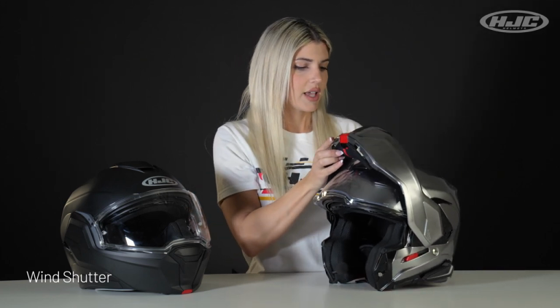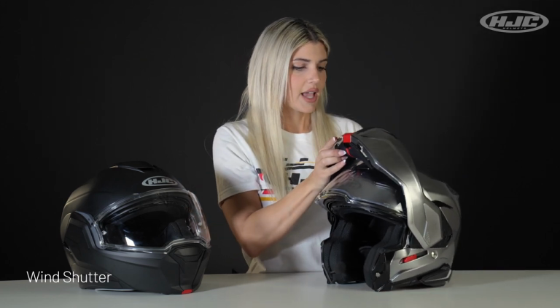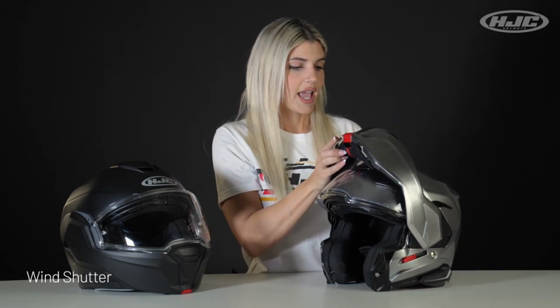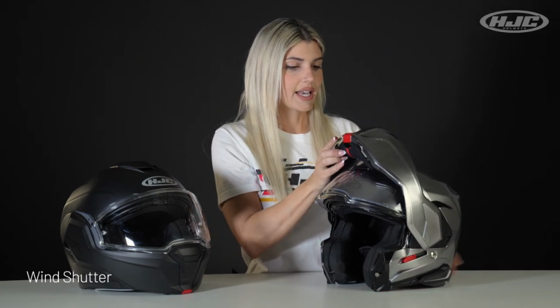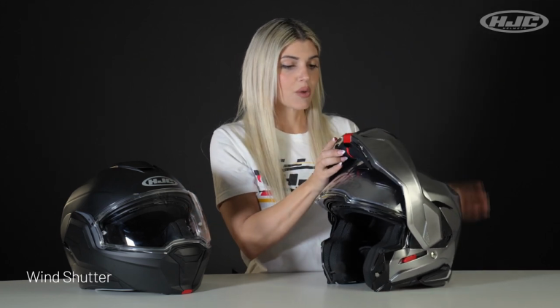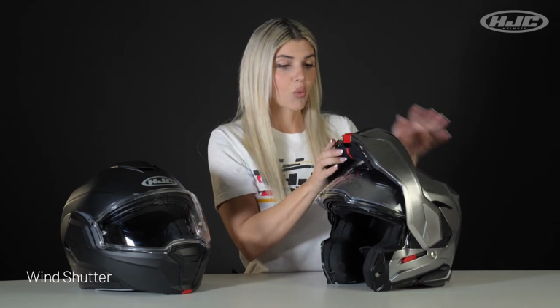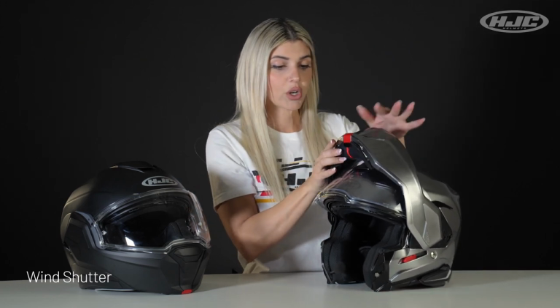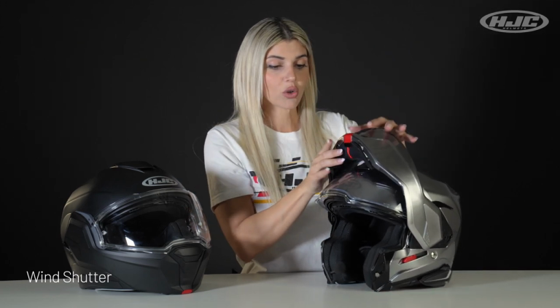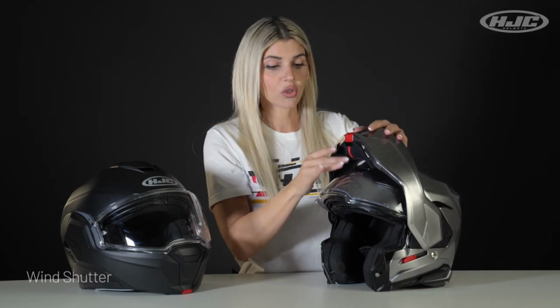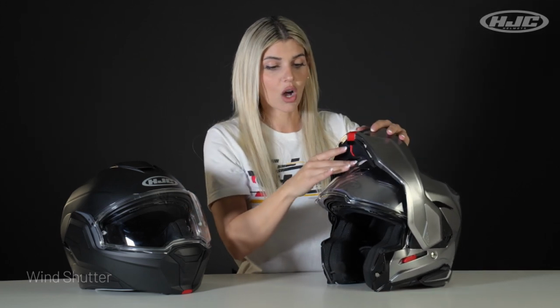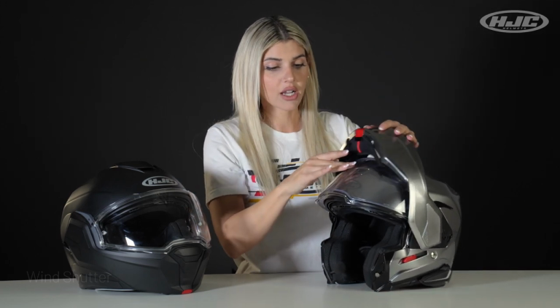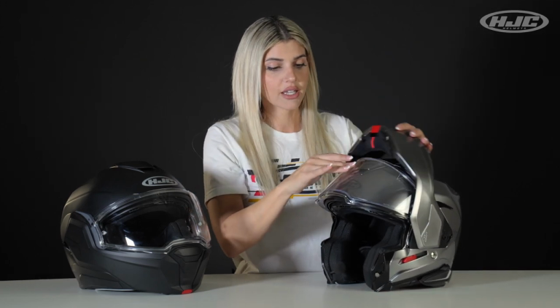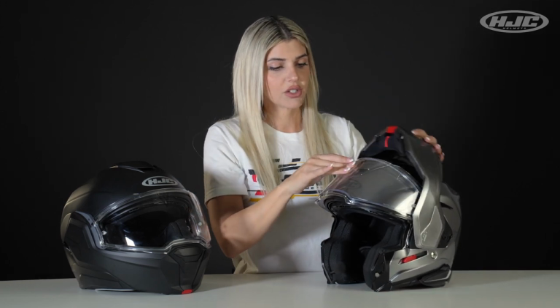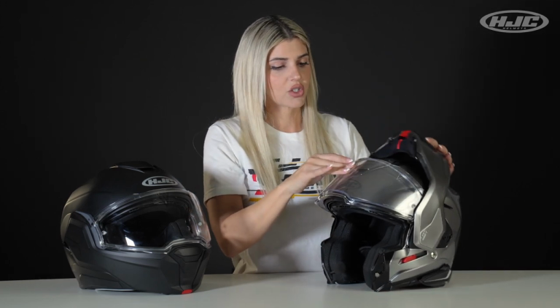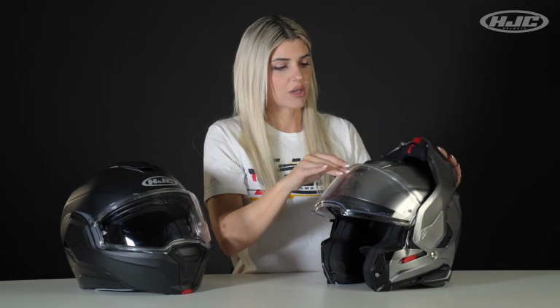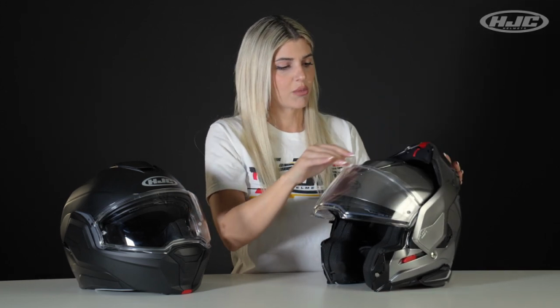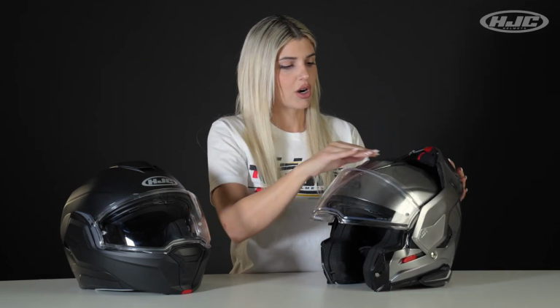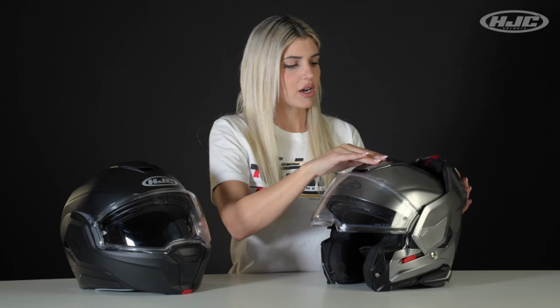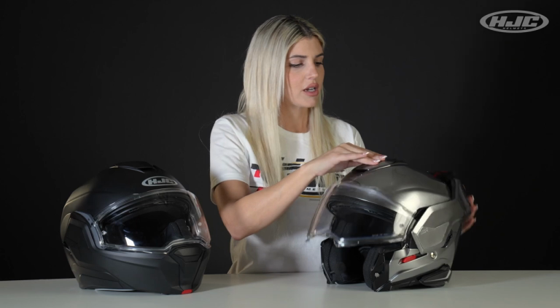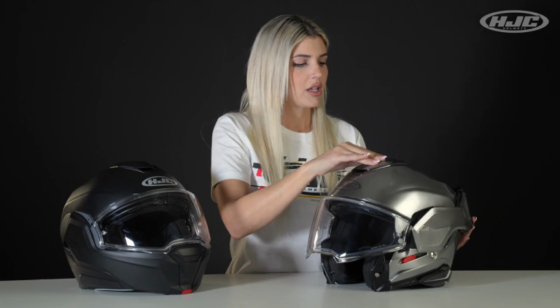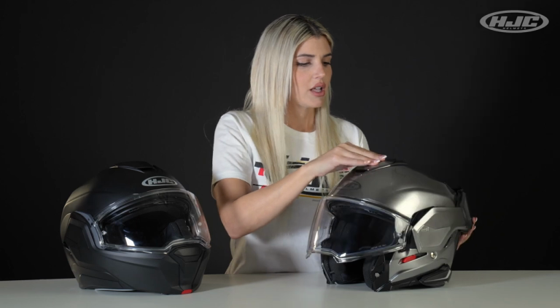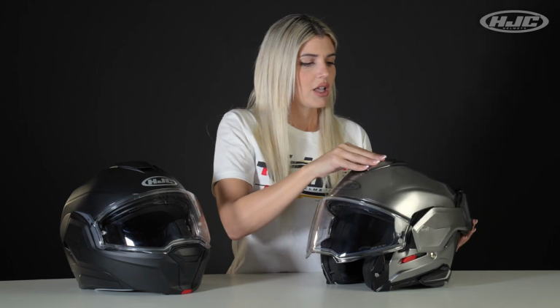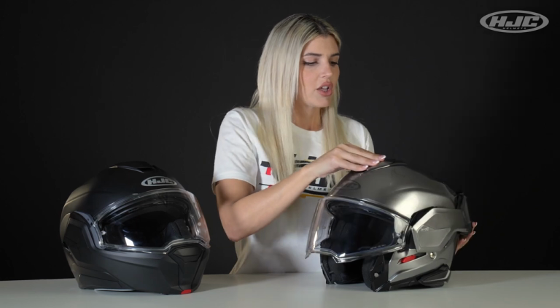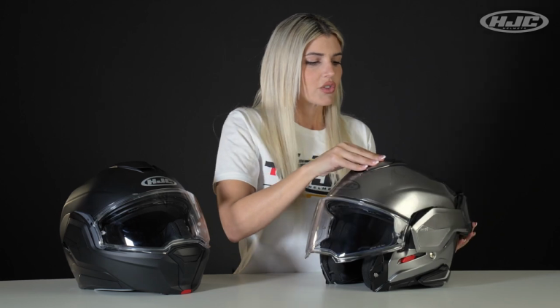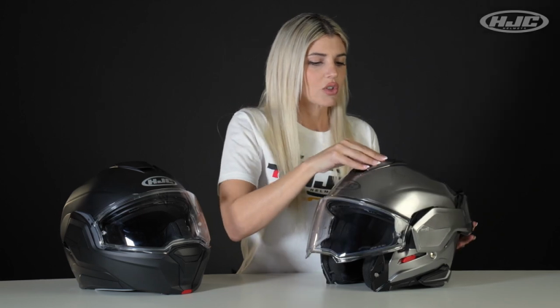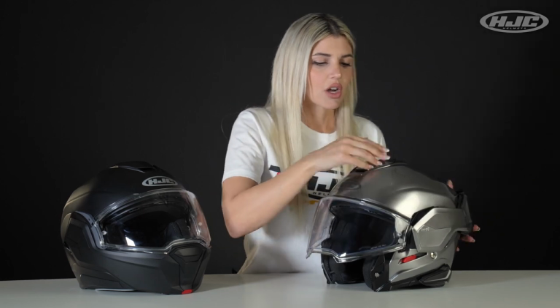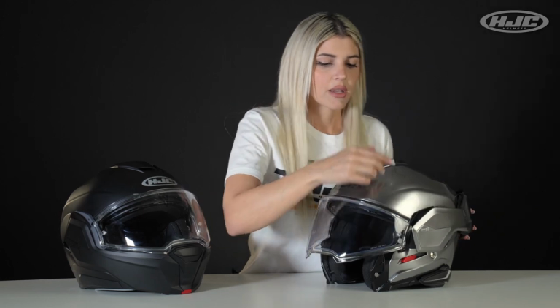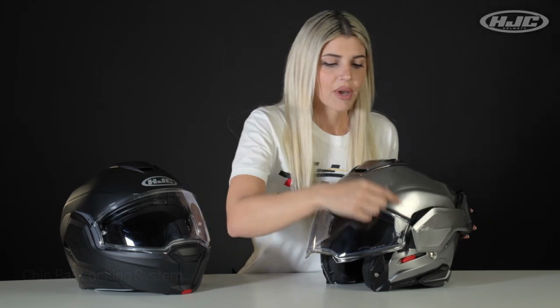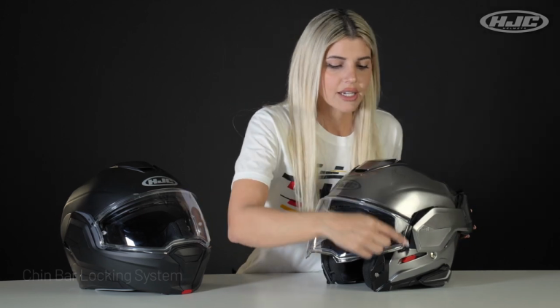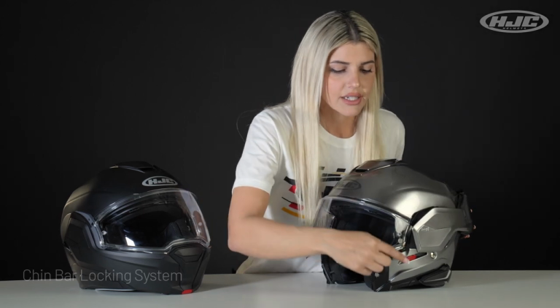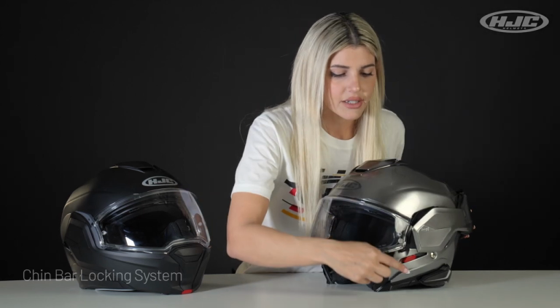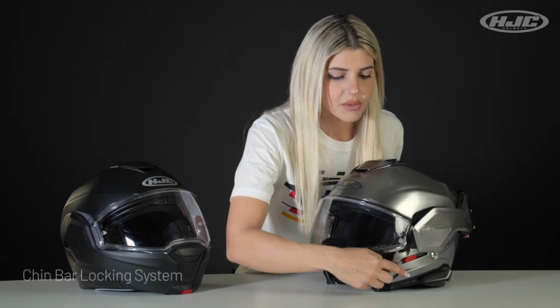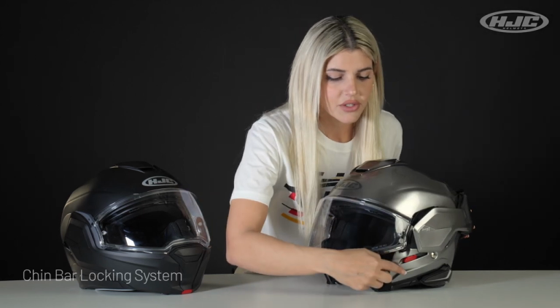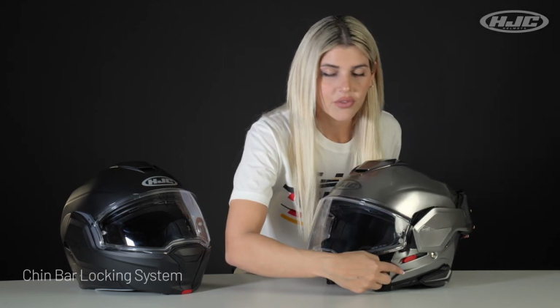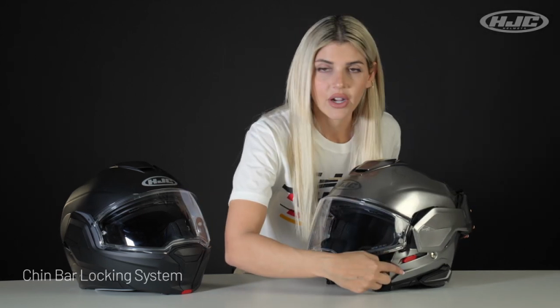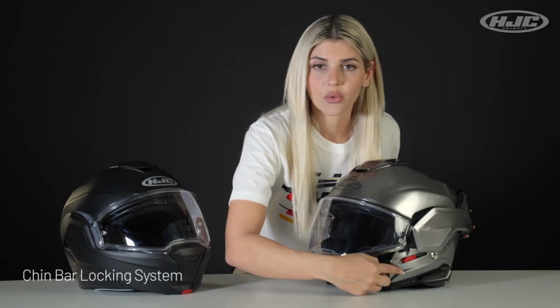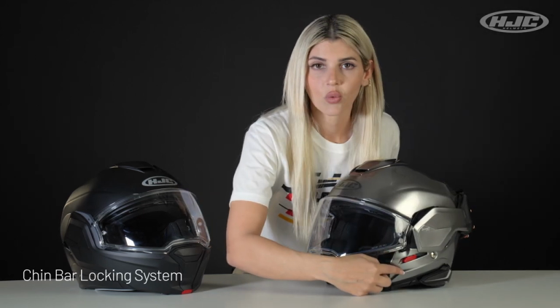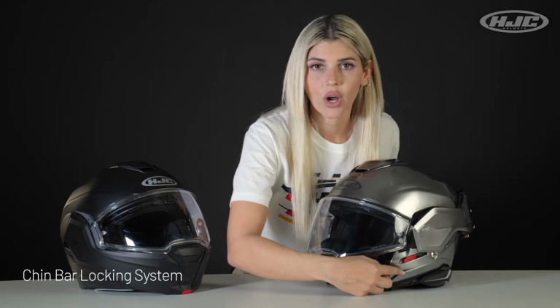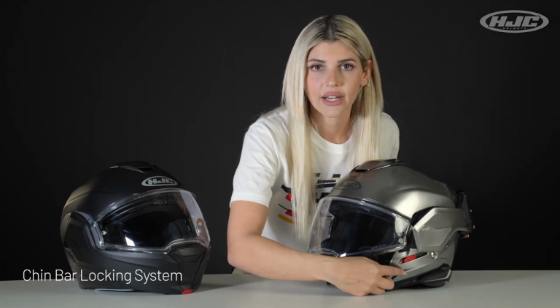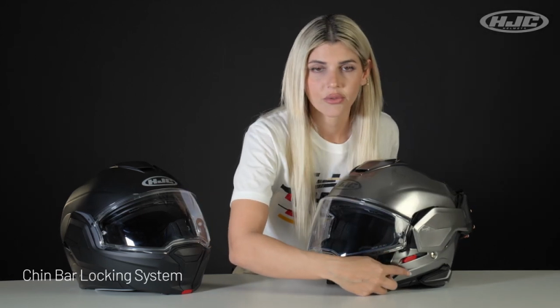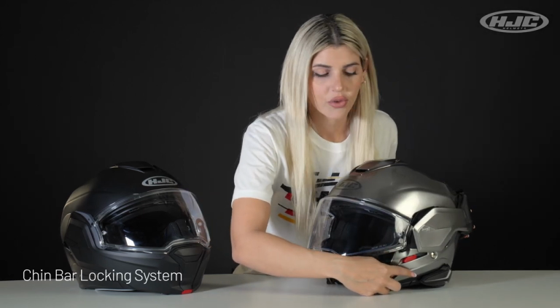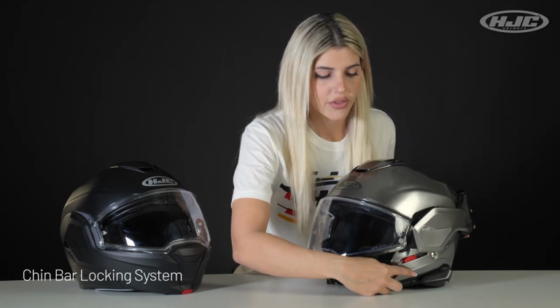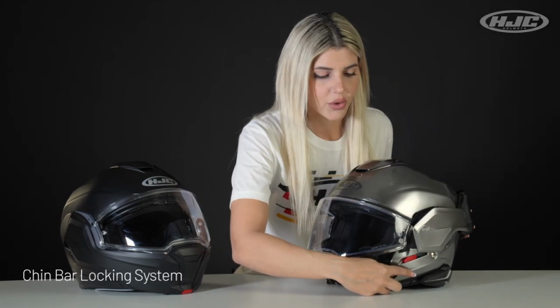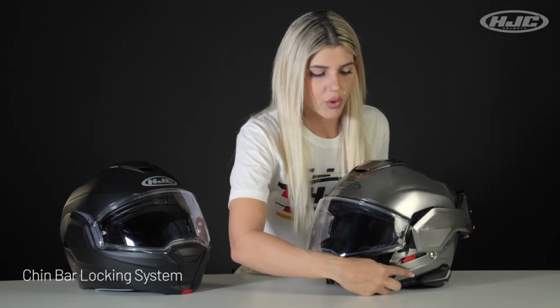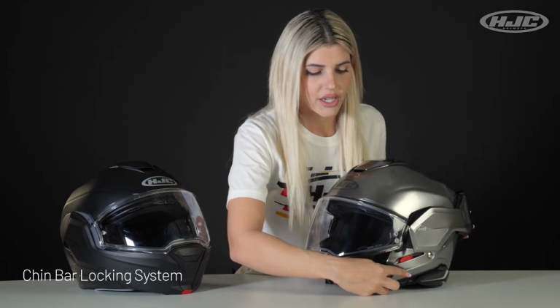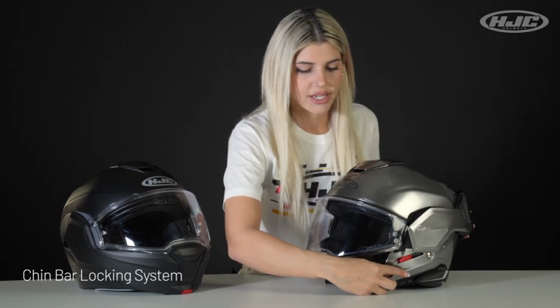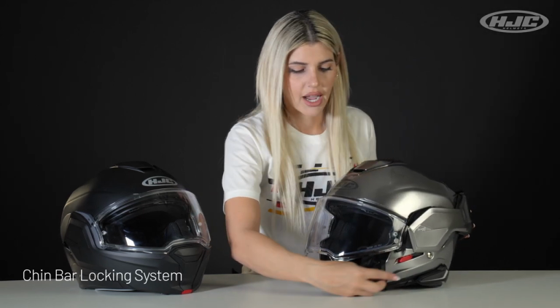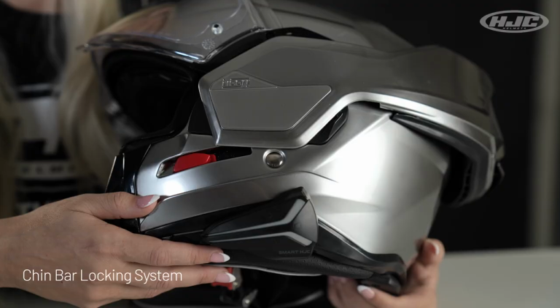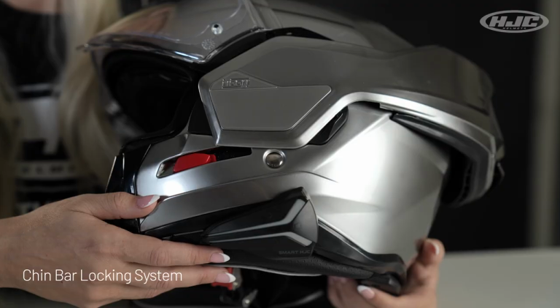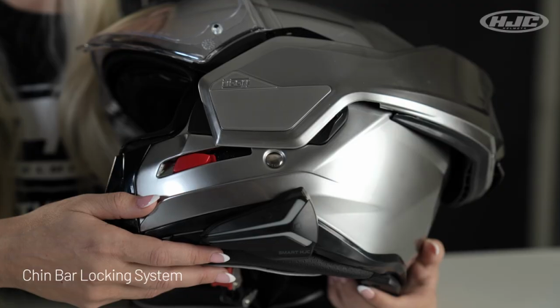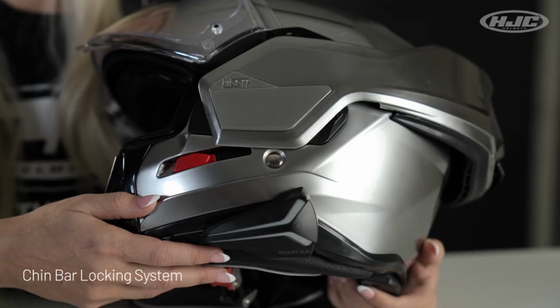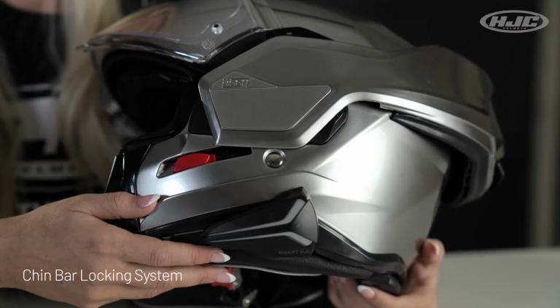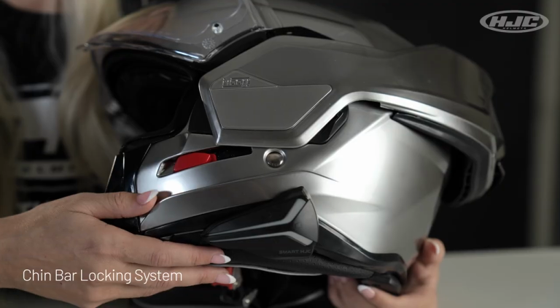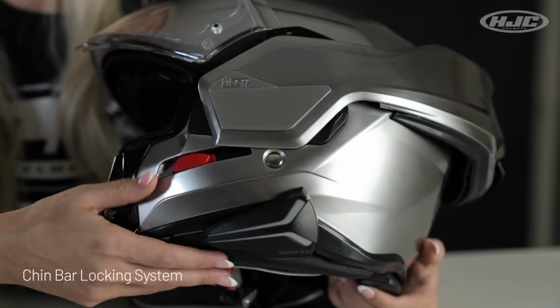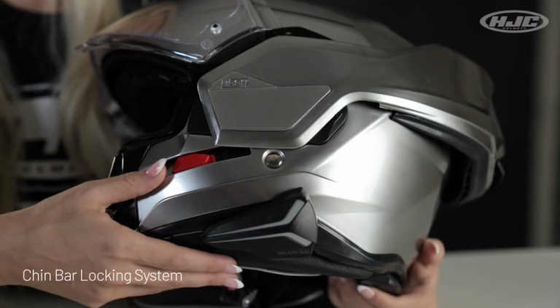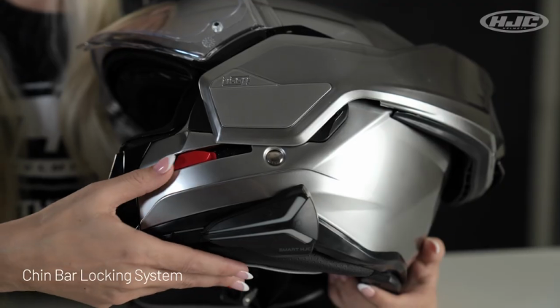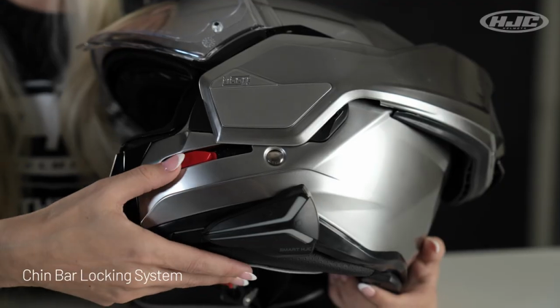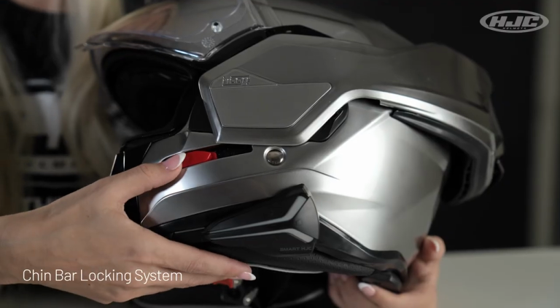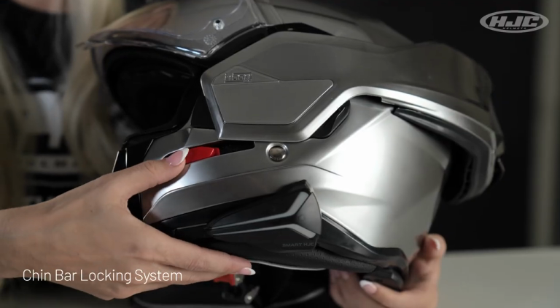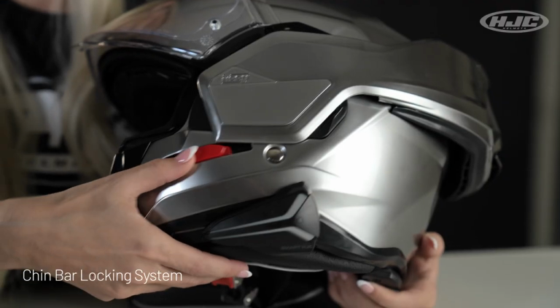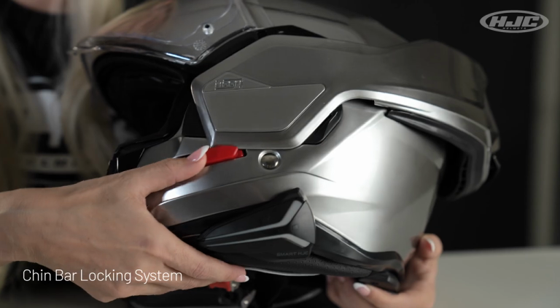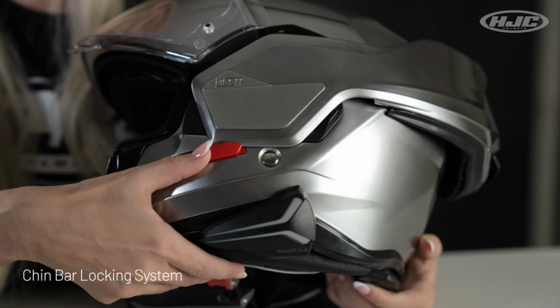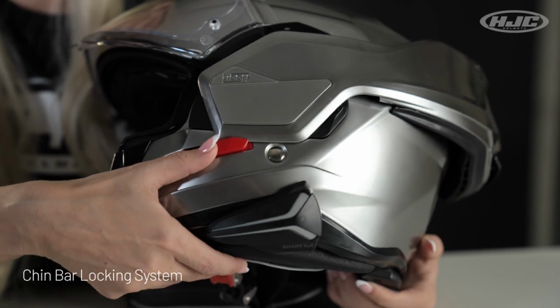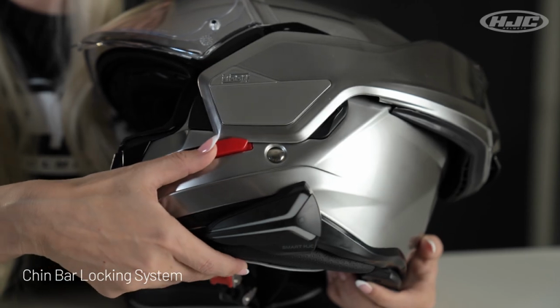When you're locking the chin bar, the locking mechanism is found right up front — the red tab. You just slide that right forward.